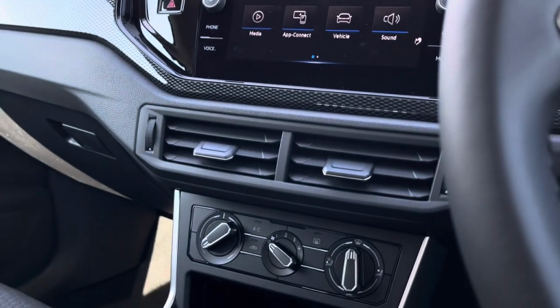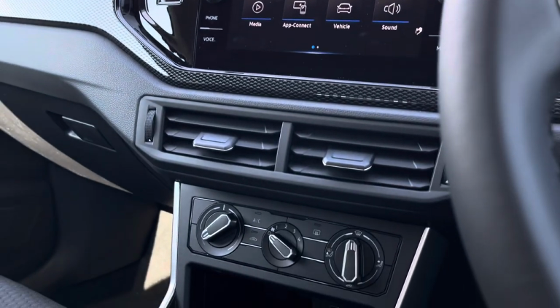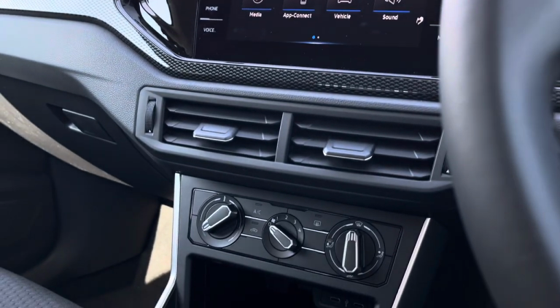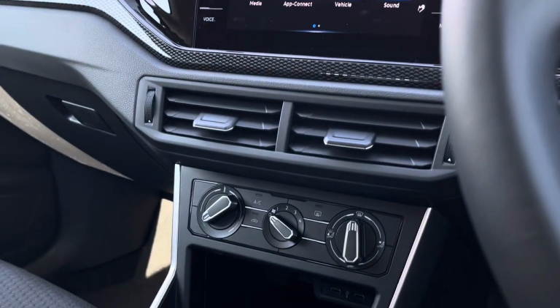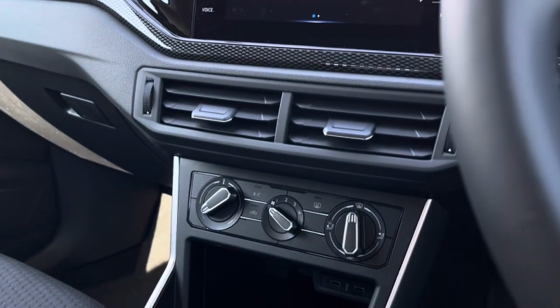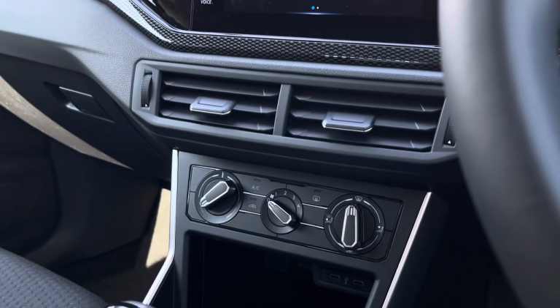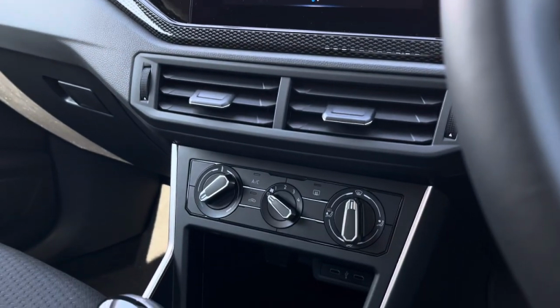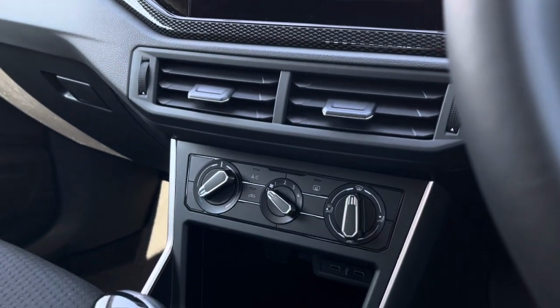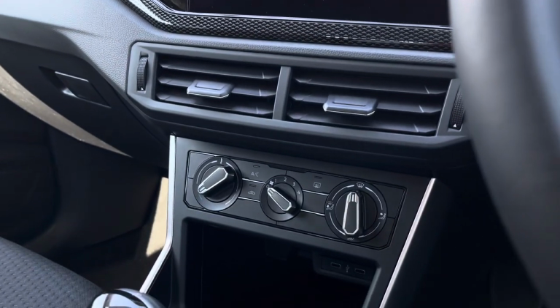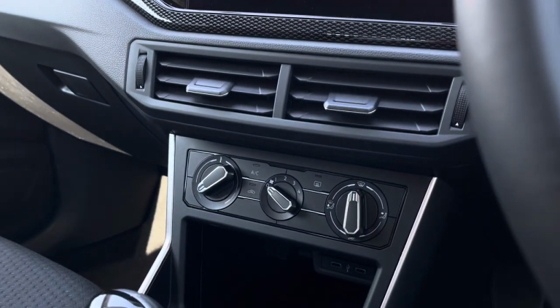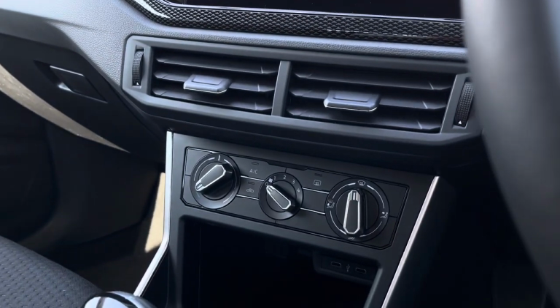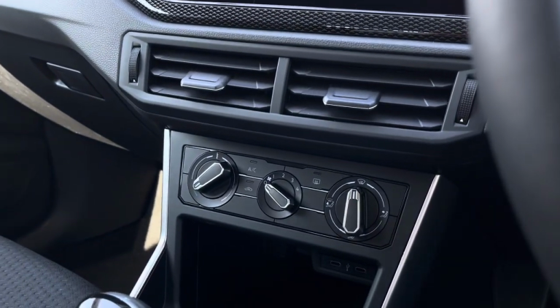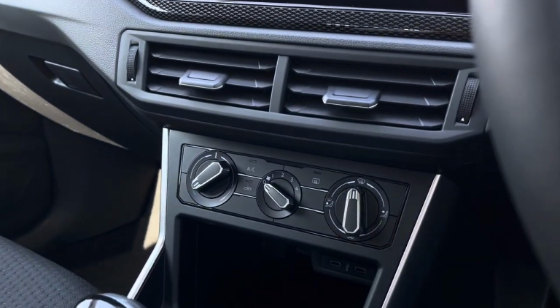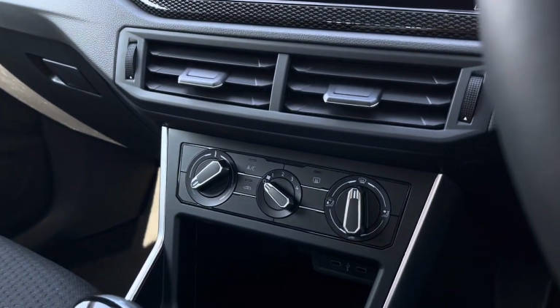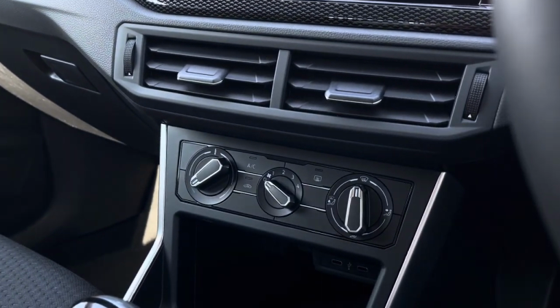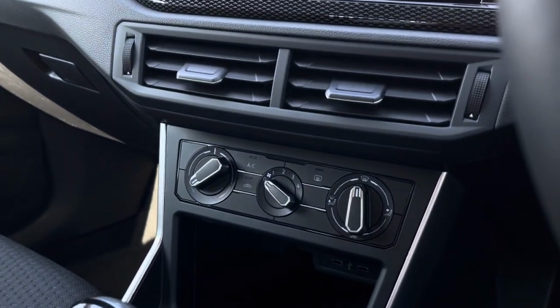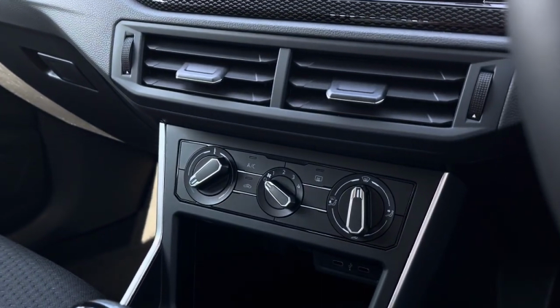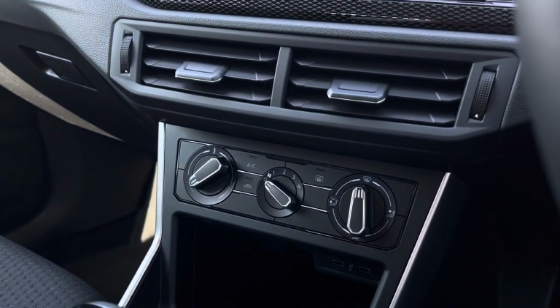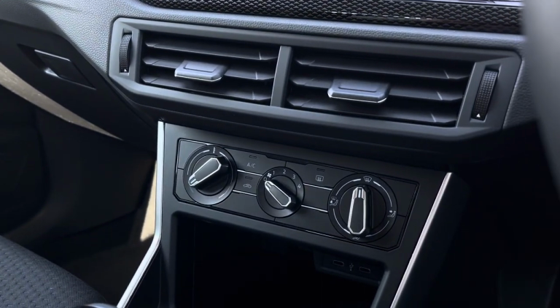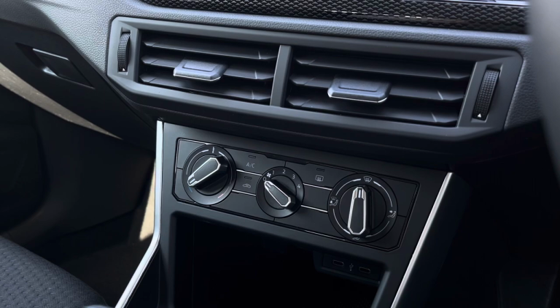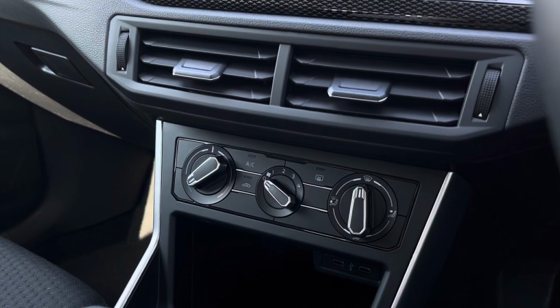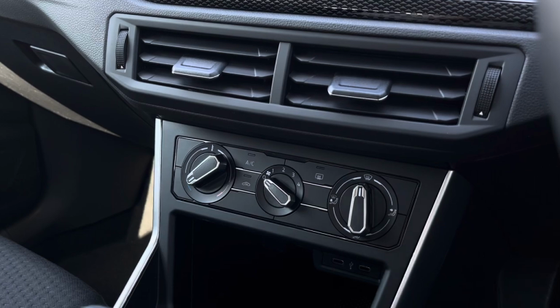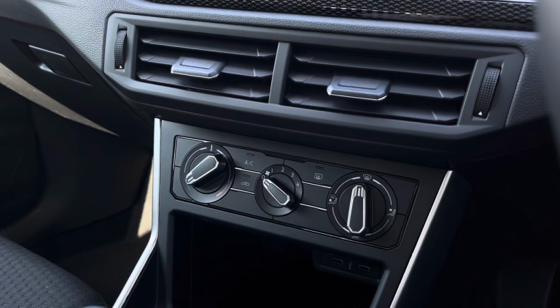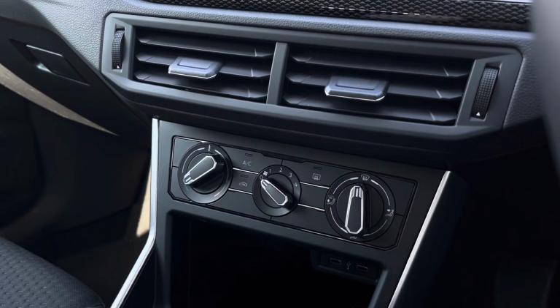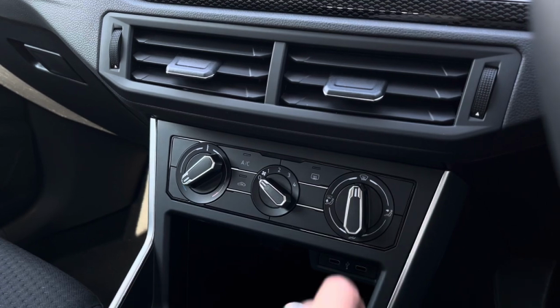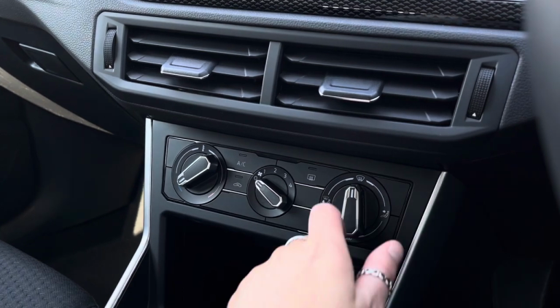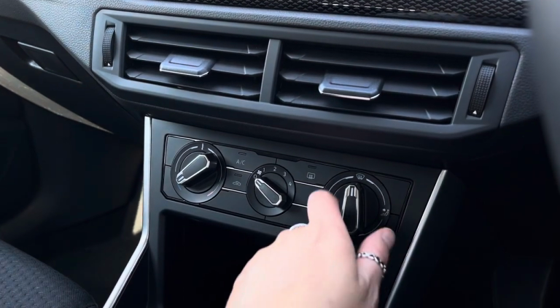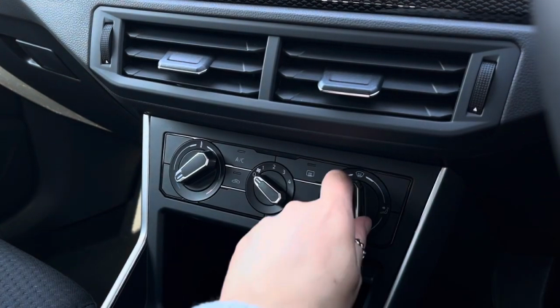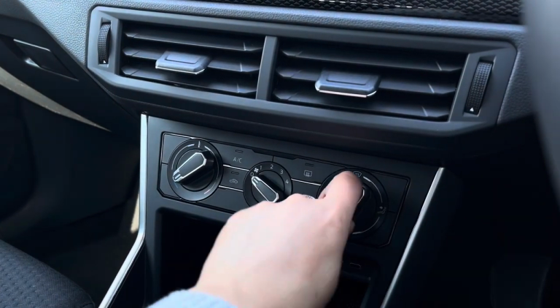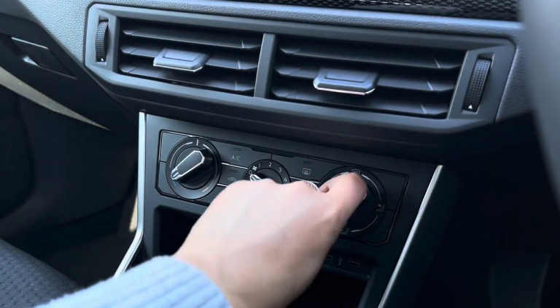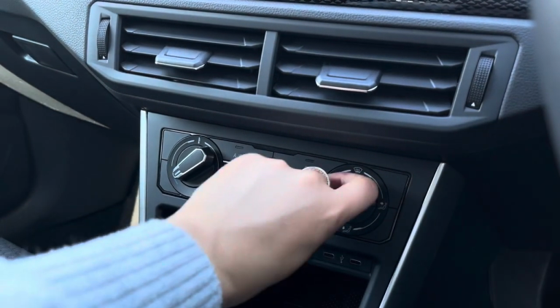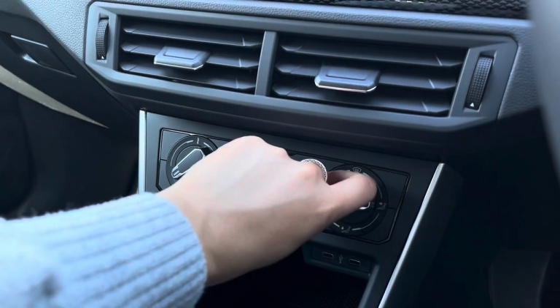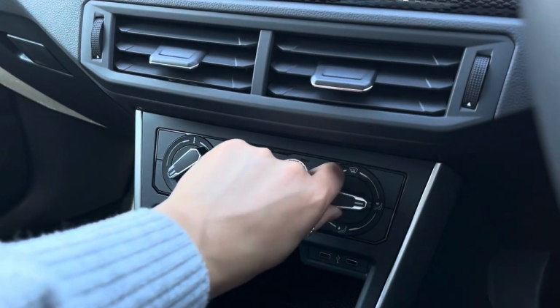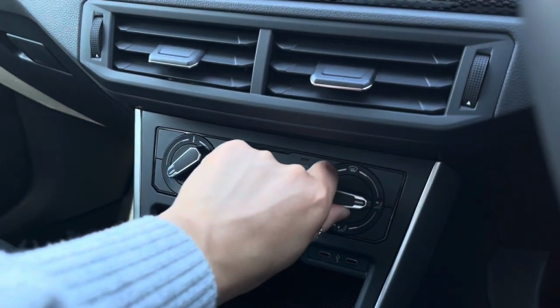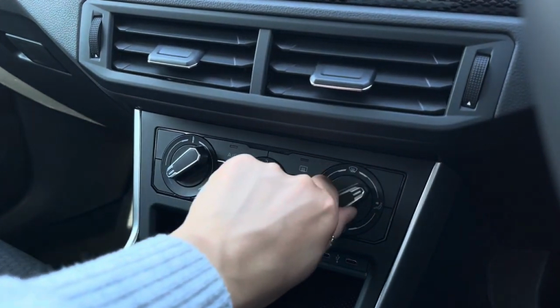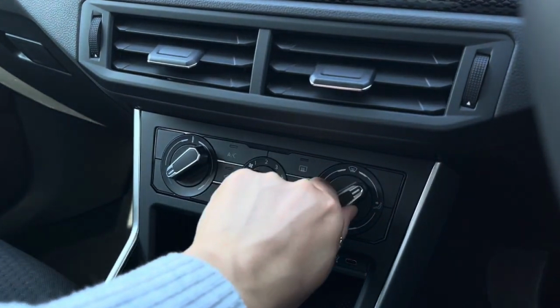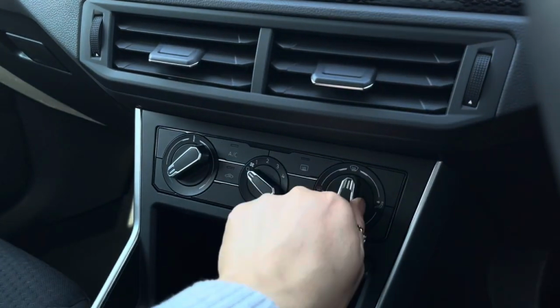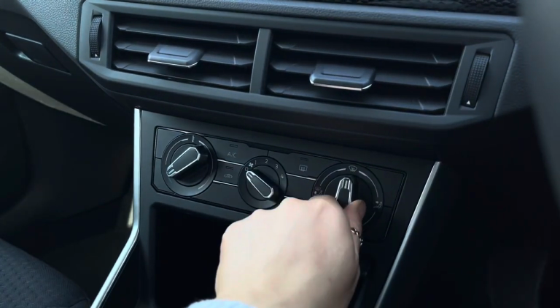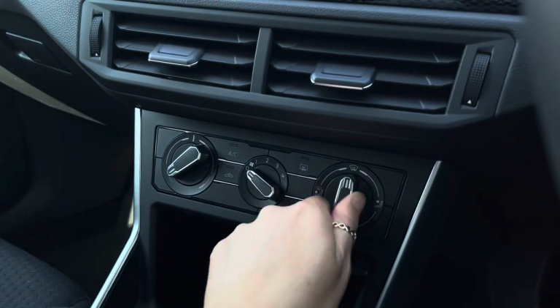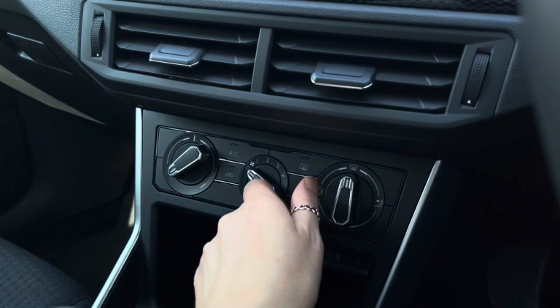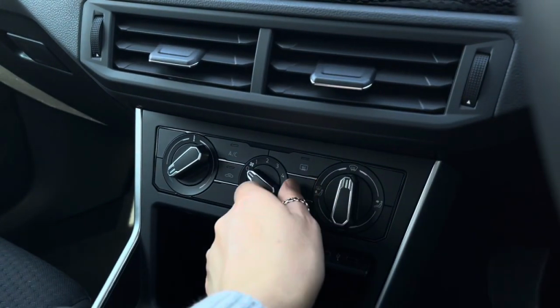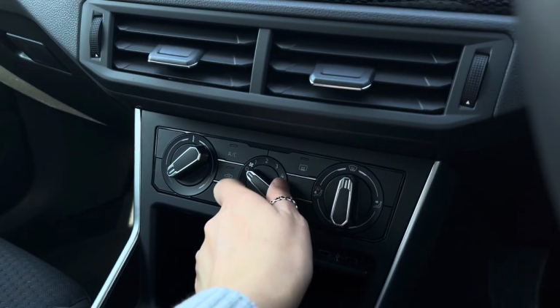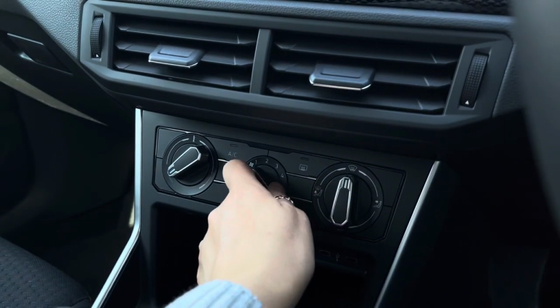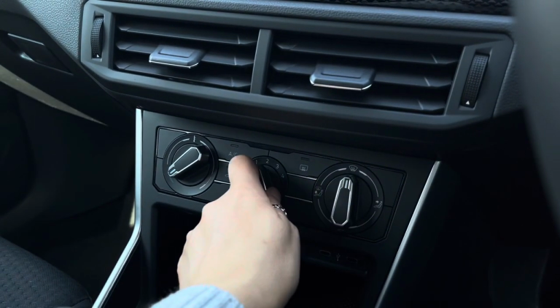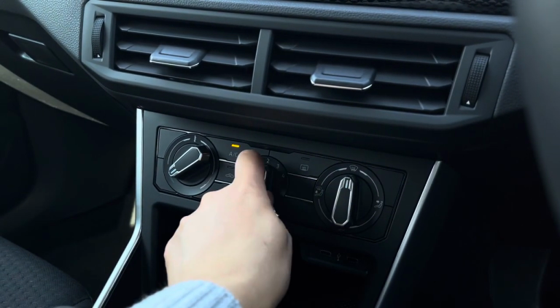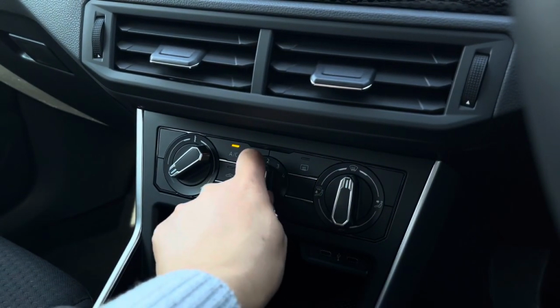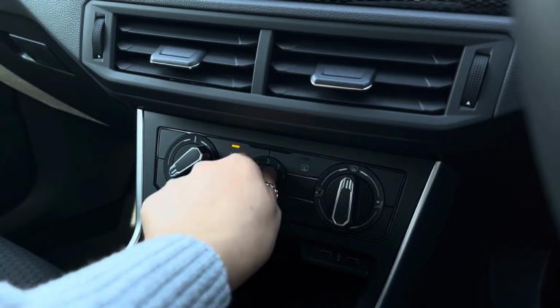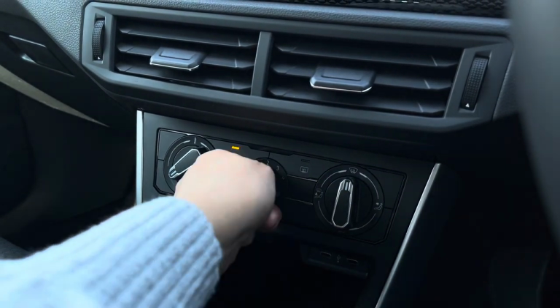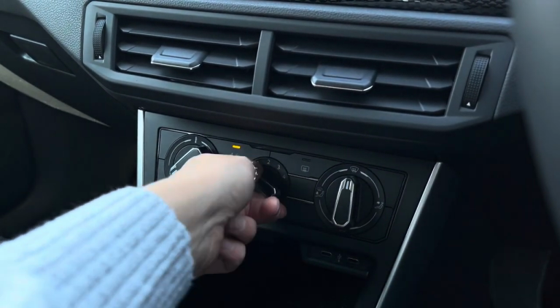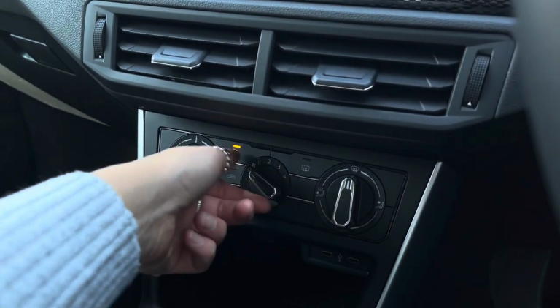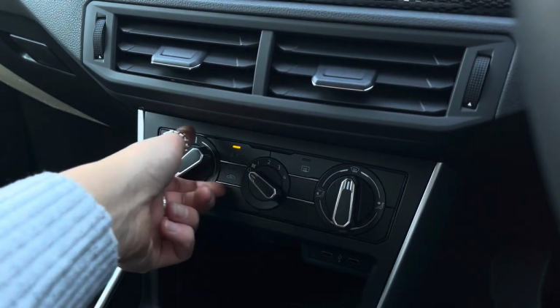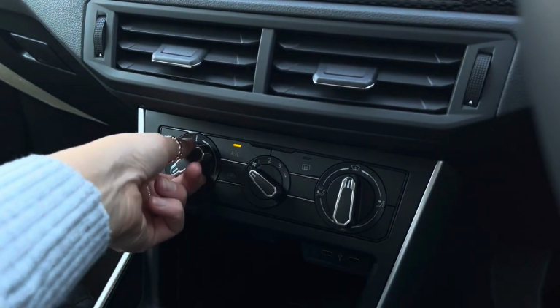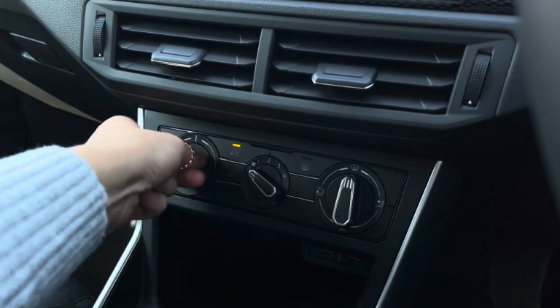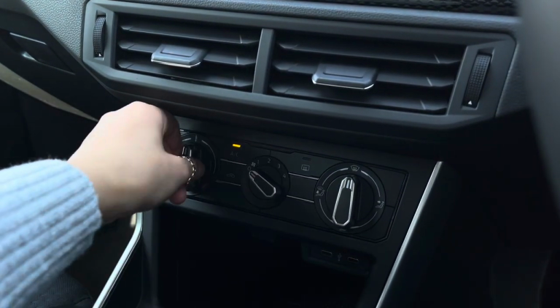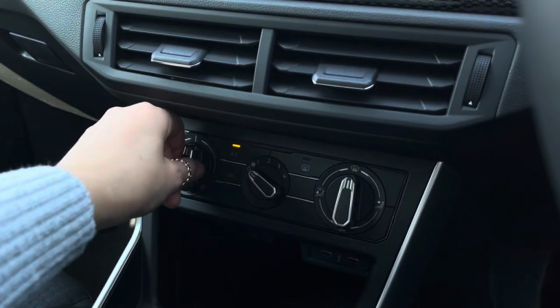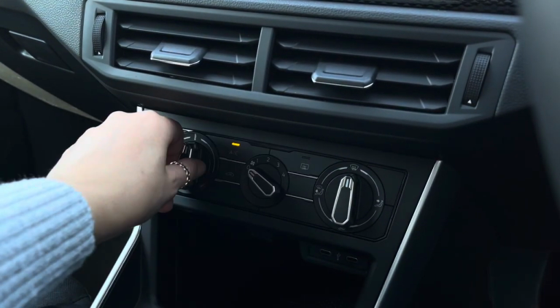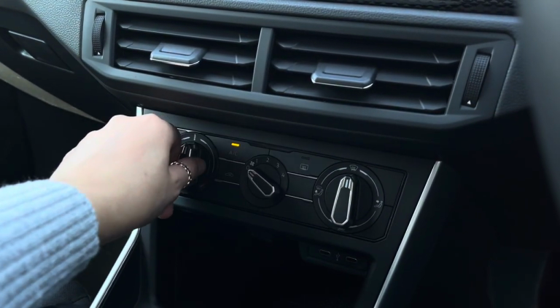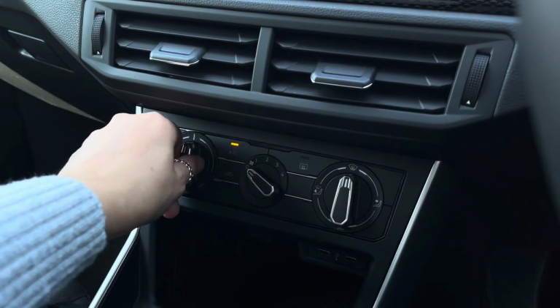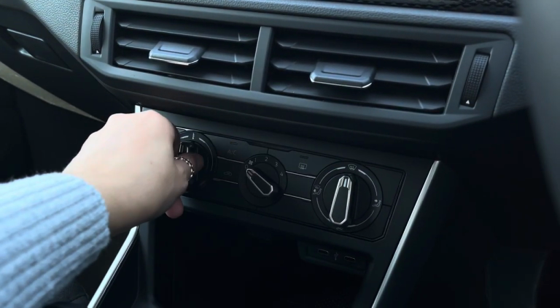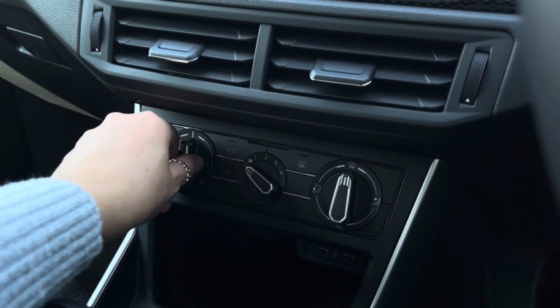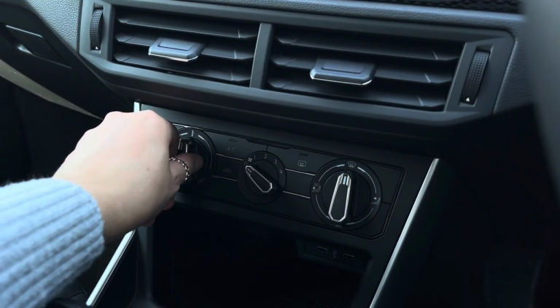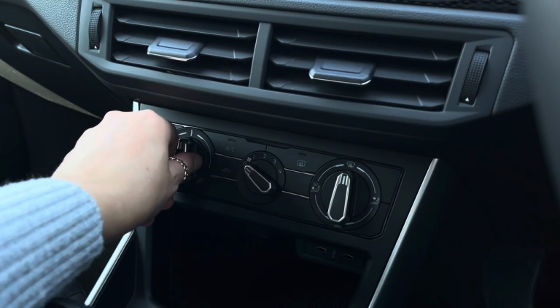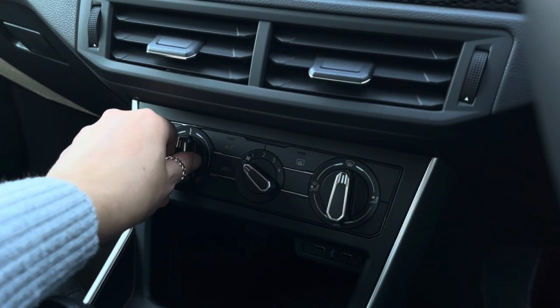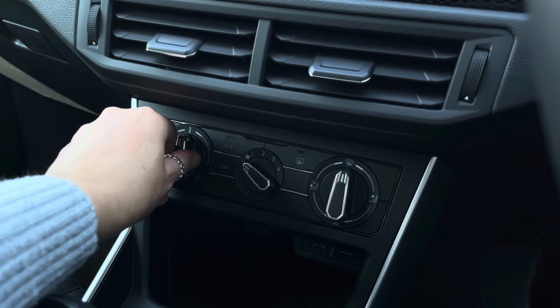Moving down, we do have your manual air conditioning system. This is within easy reach of both yourself and your front passenger — it's self-explanatory and nice and easy to use.